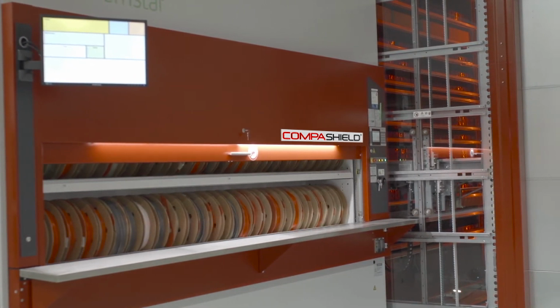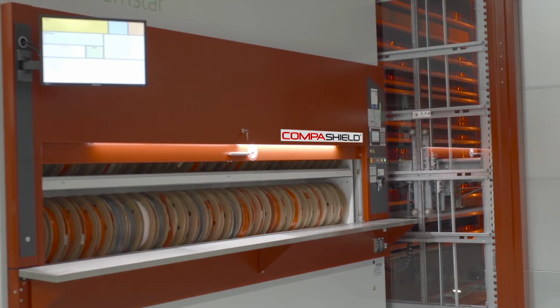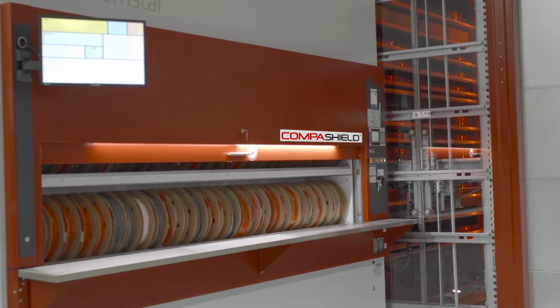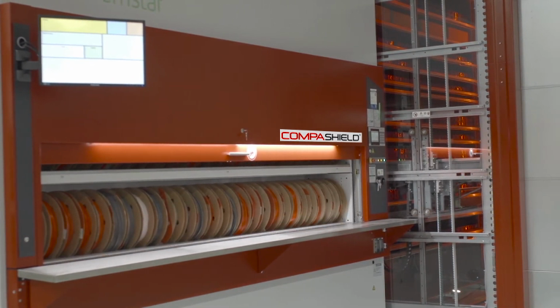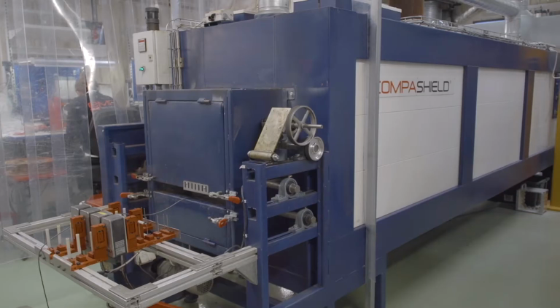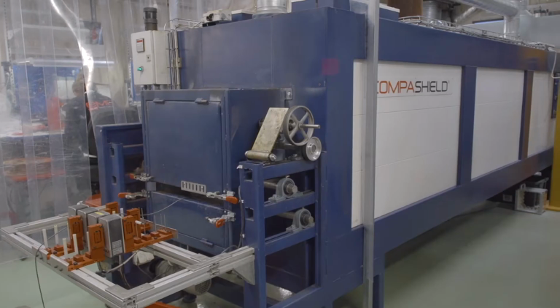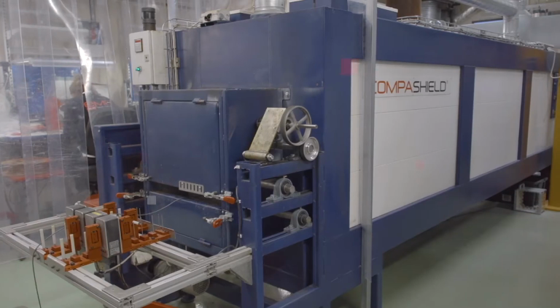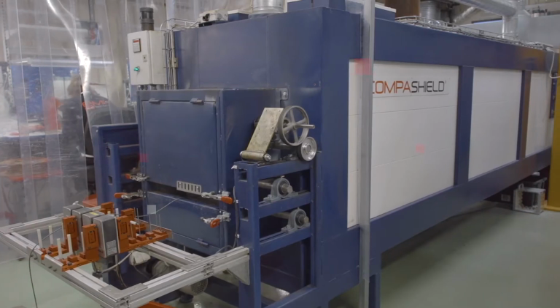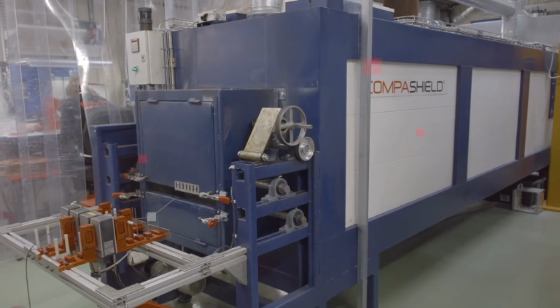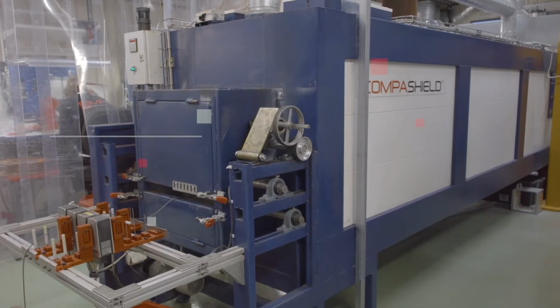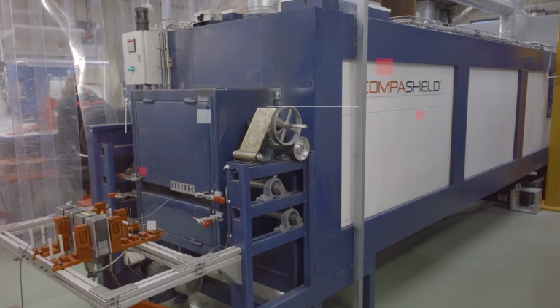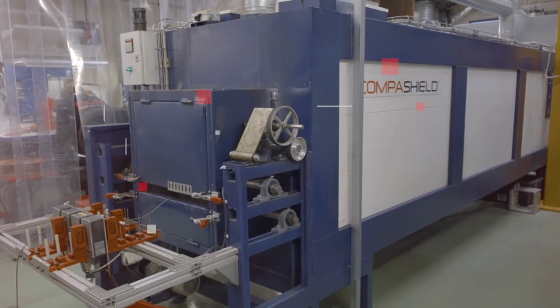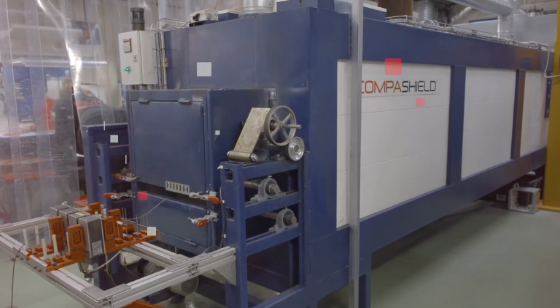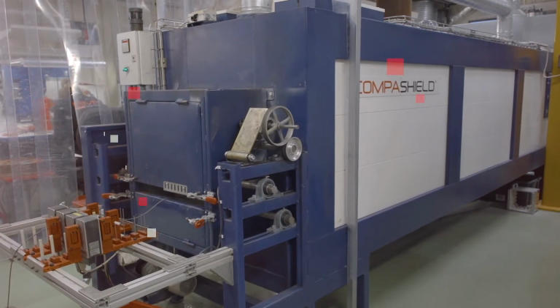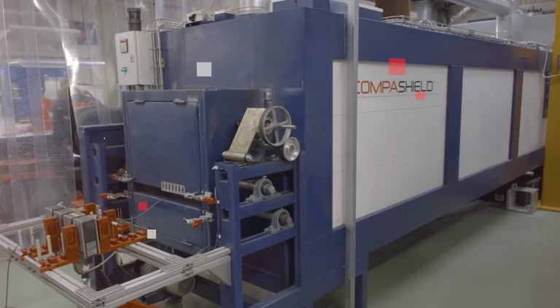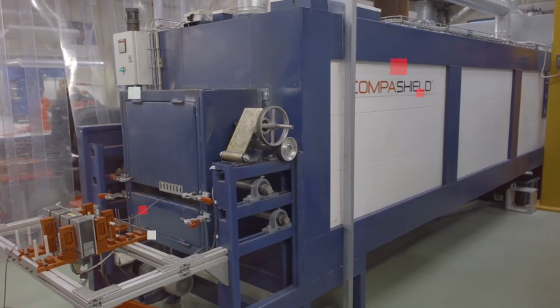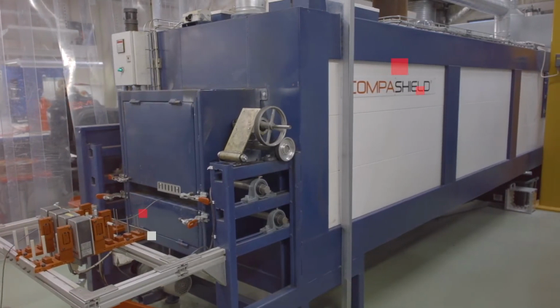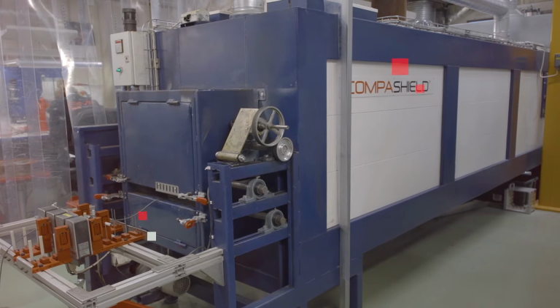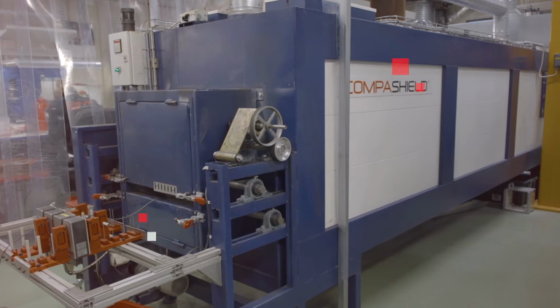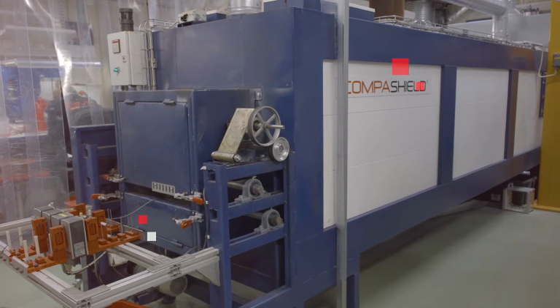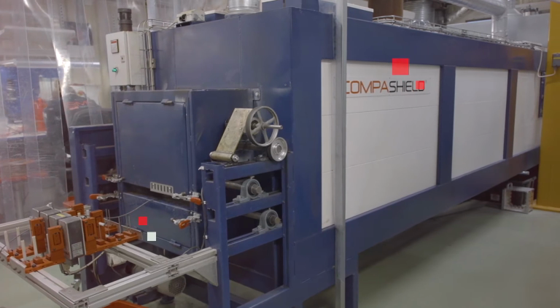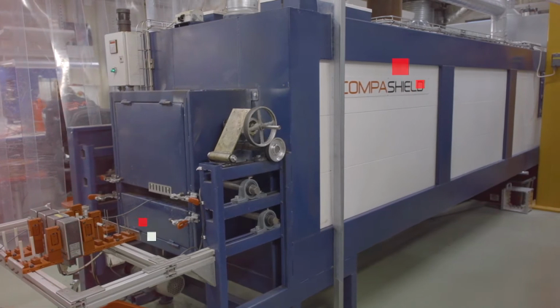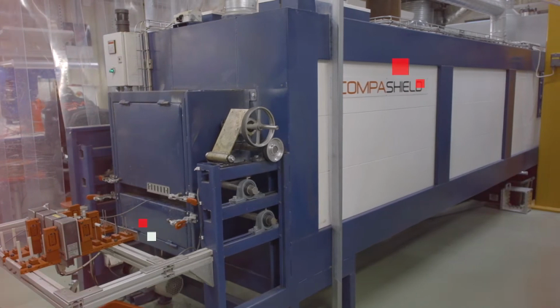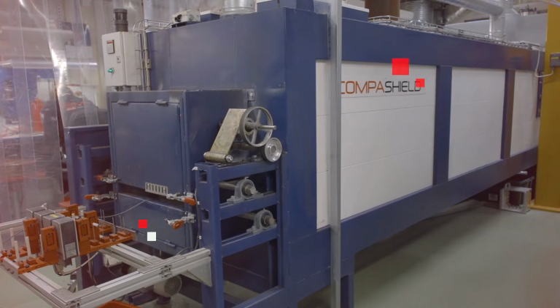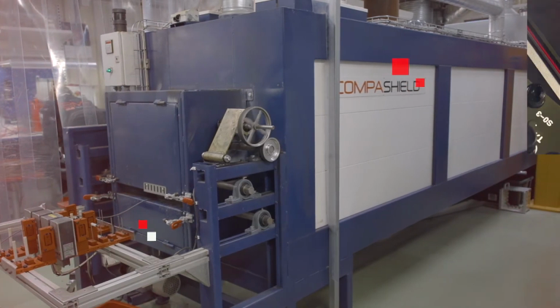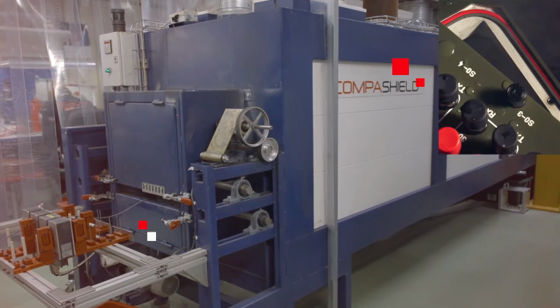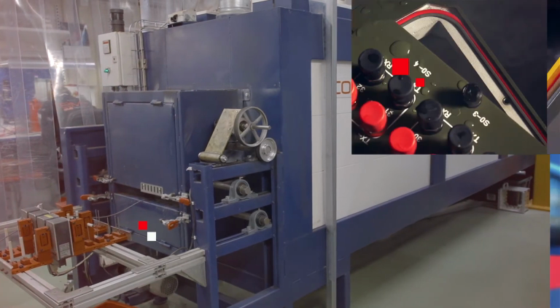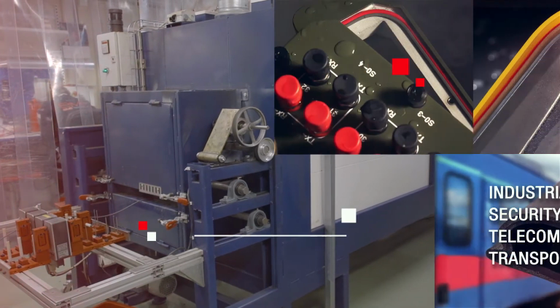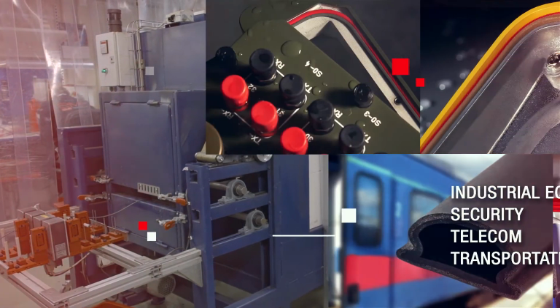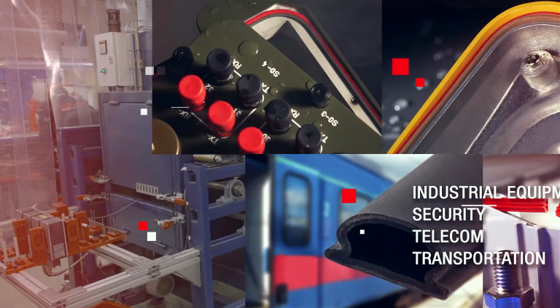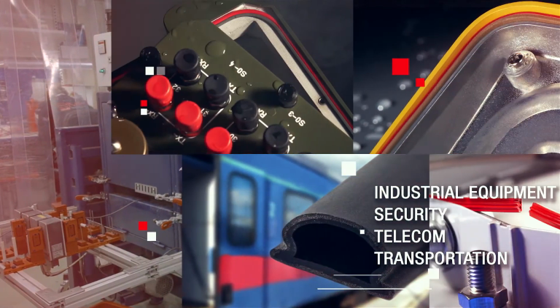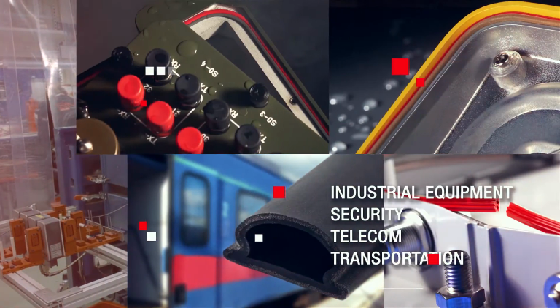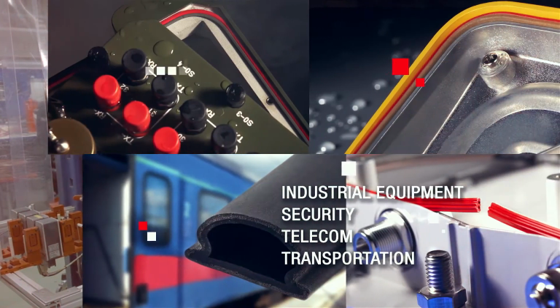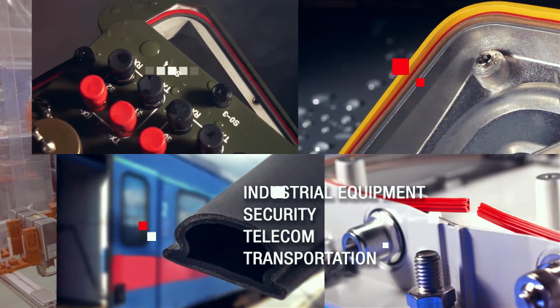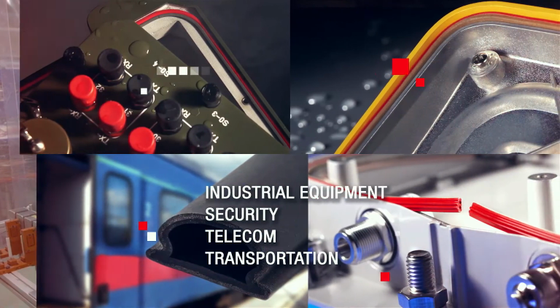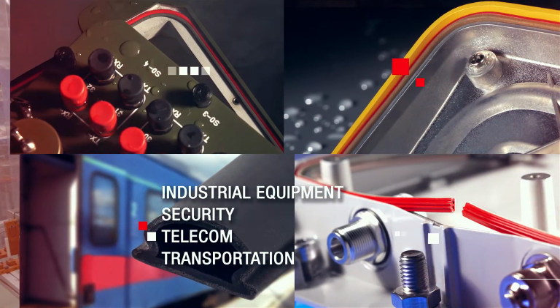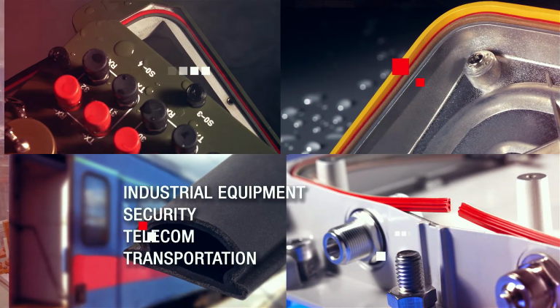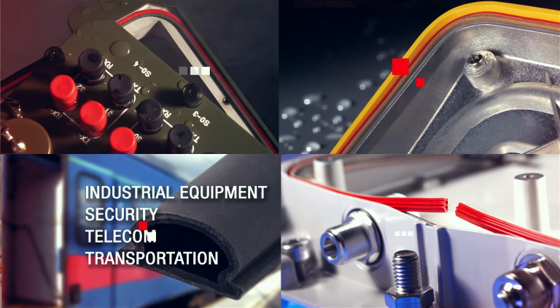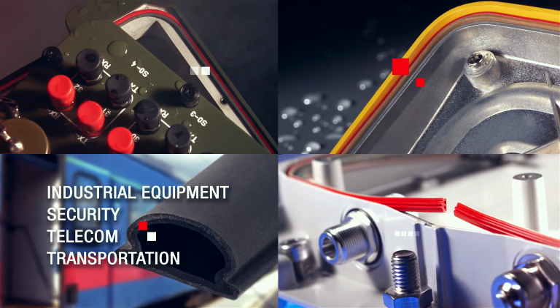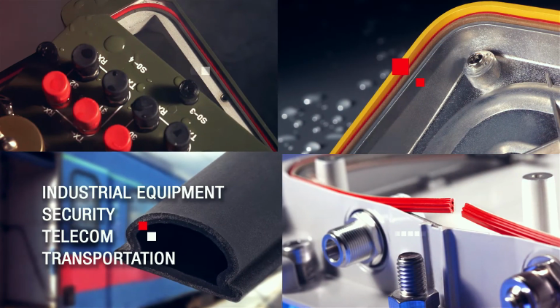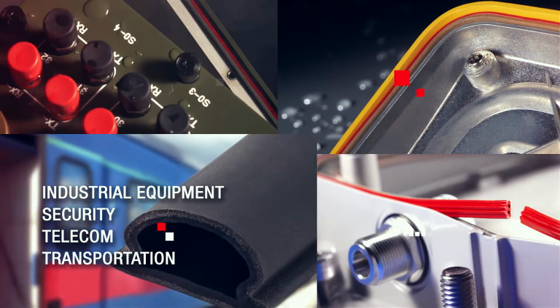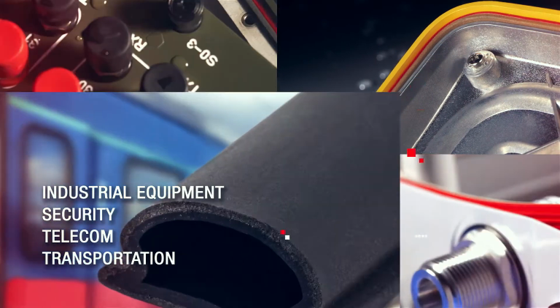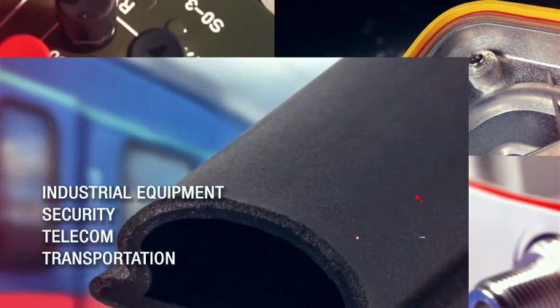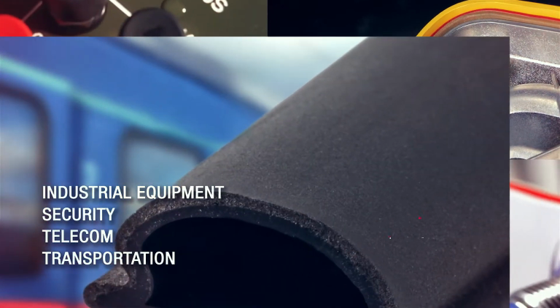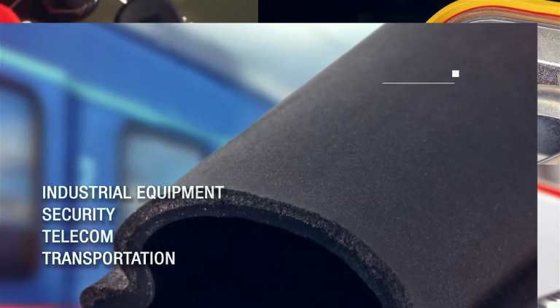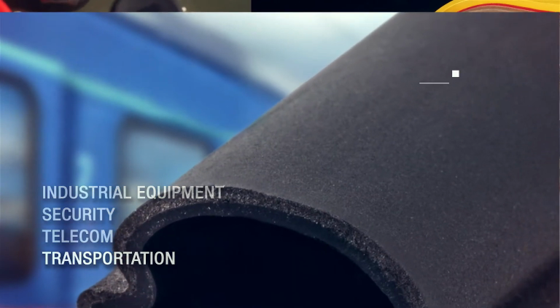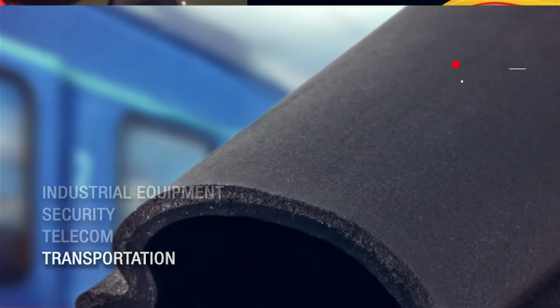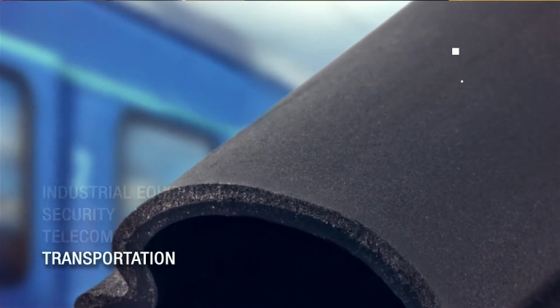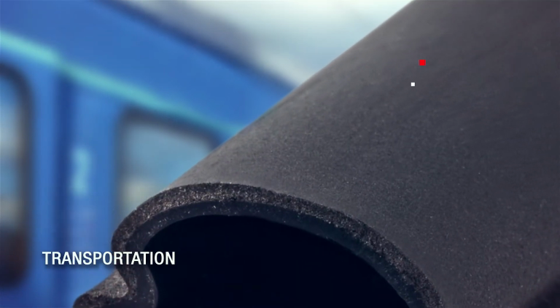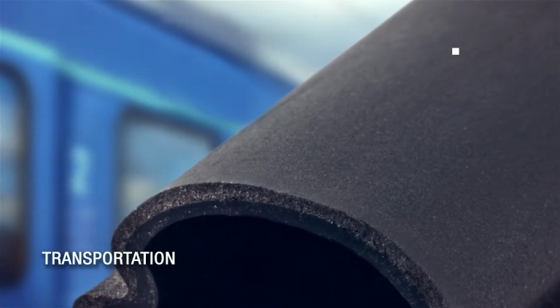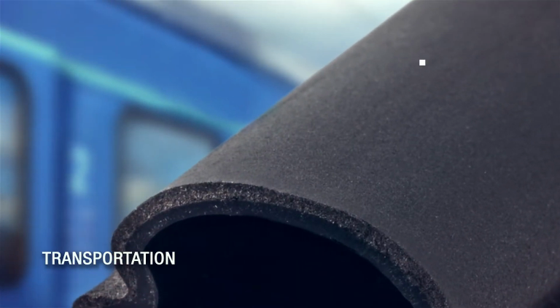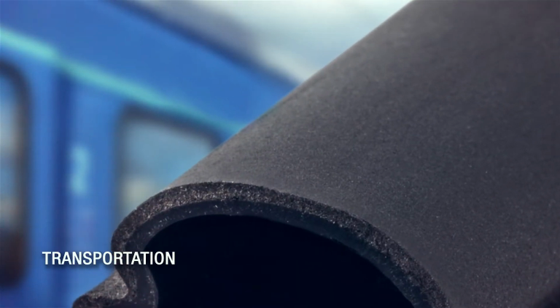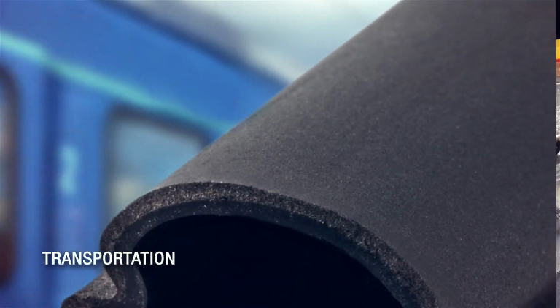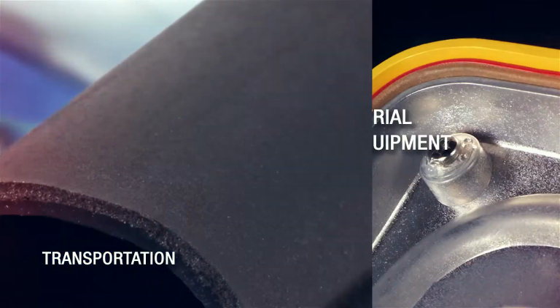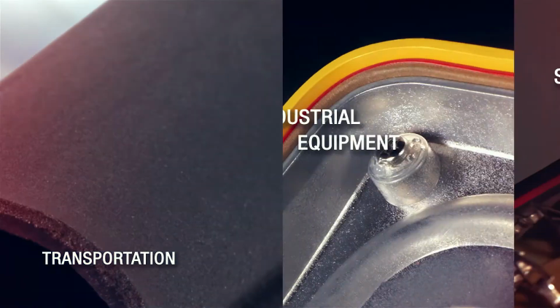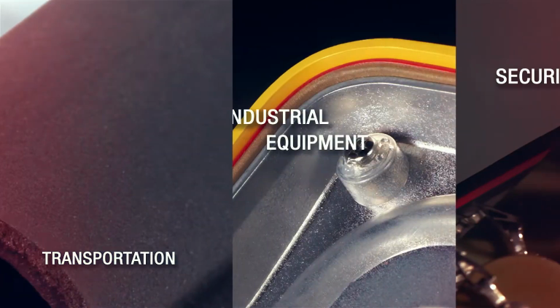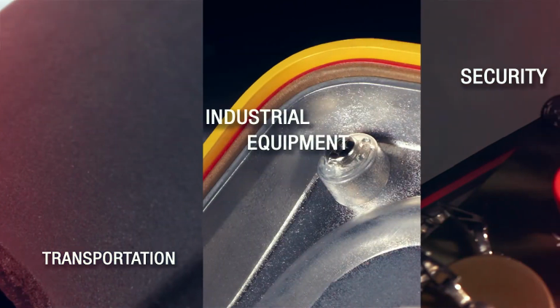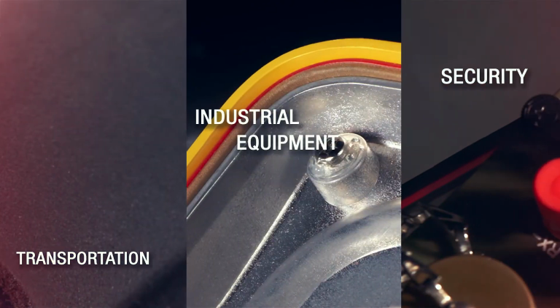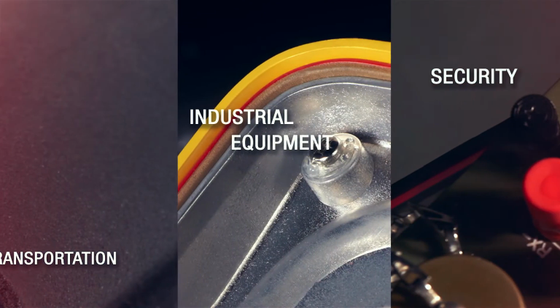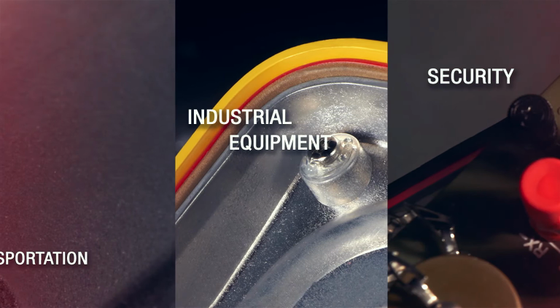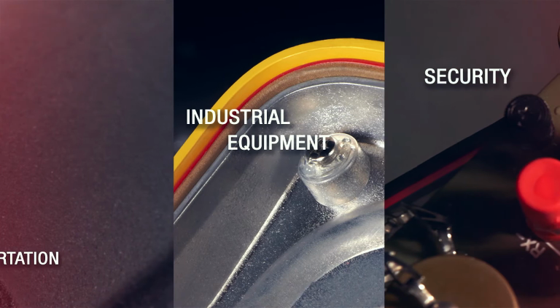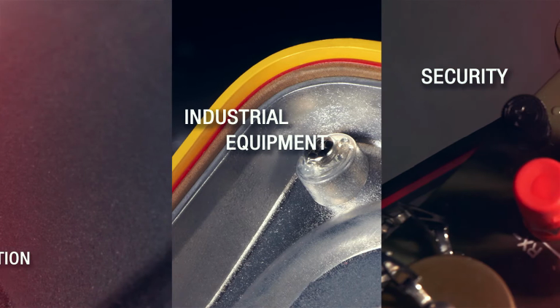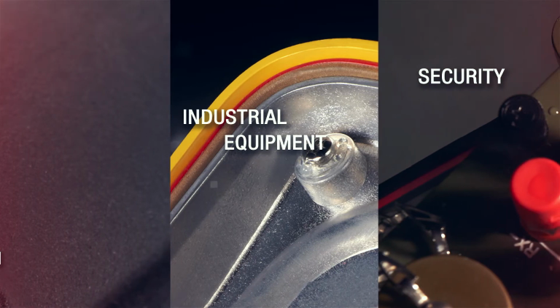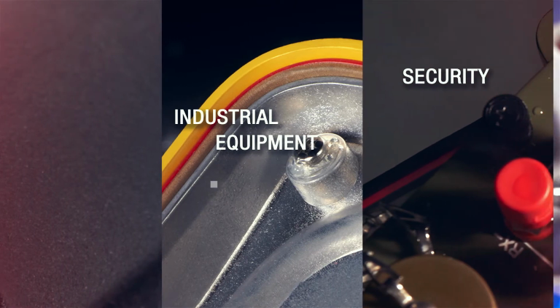Our extruded solutions are cost efficient and reliable. No wonder CompaShield extrusion has become widely used in all kinds of application areas.